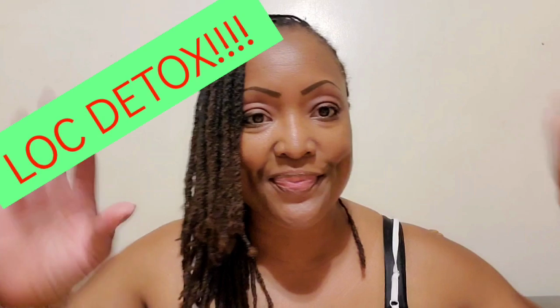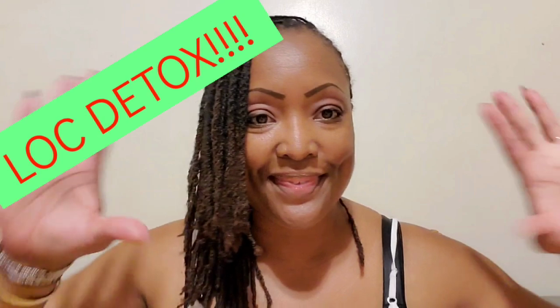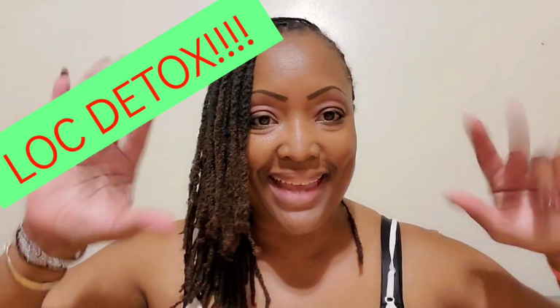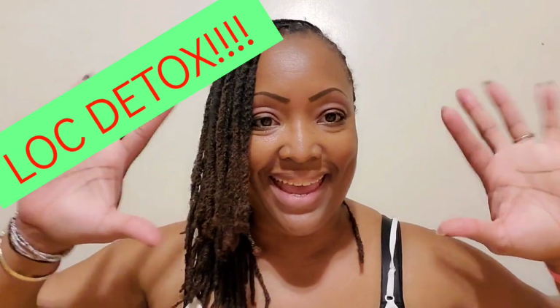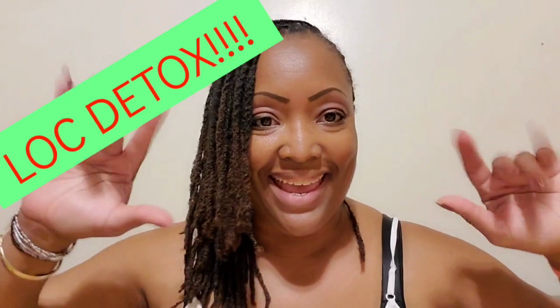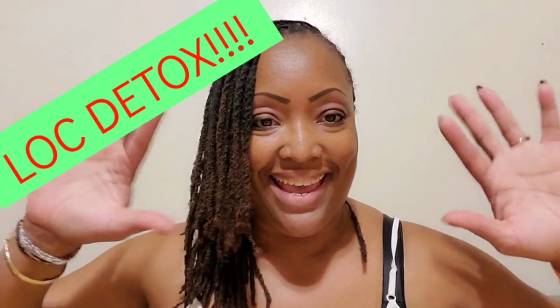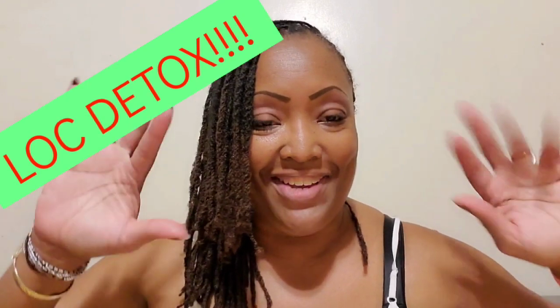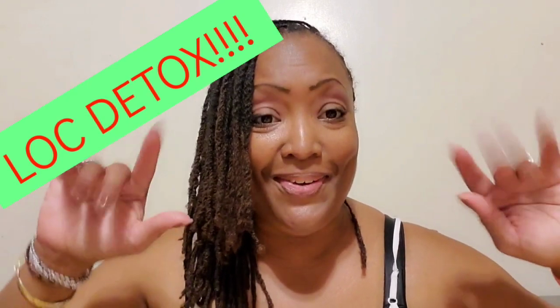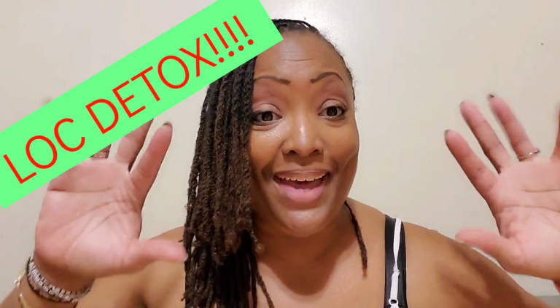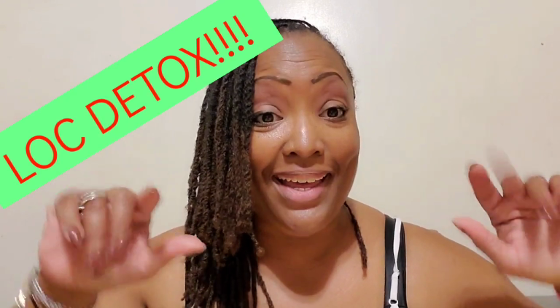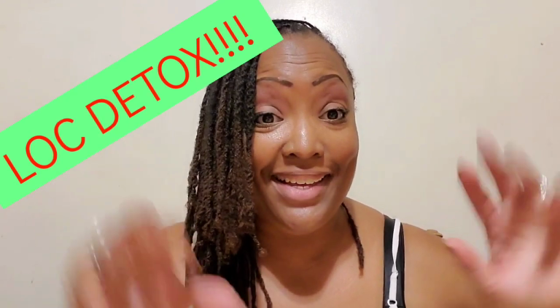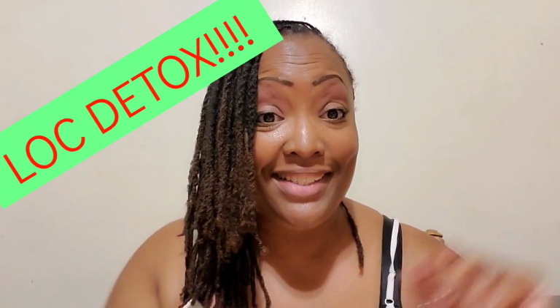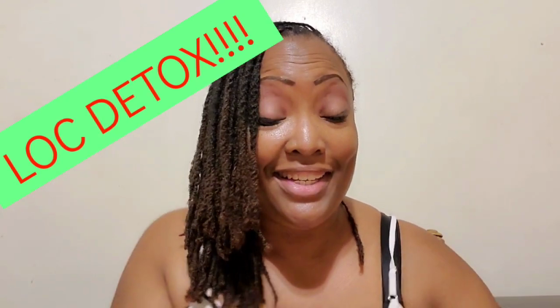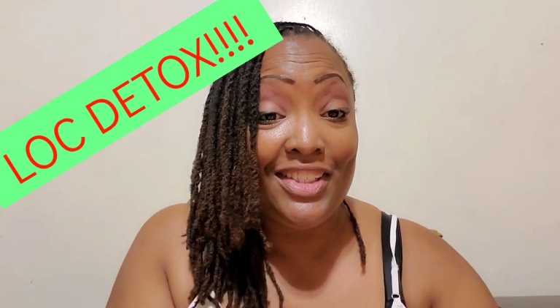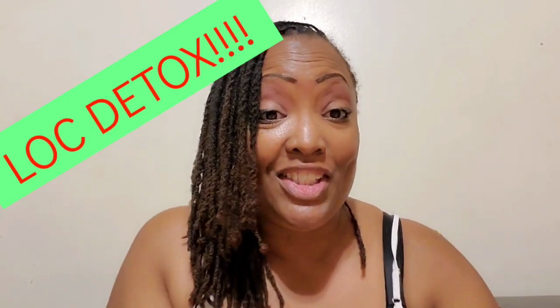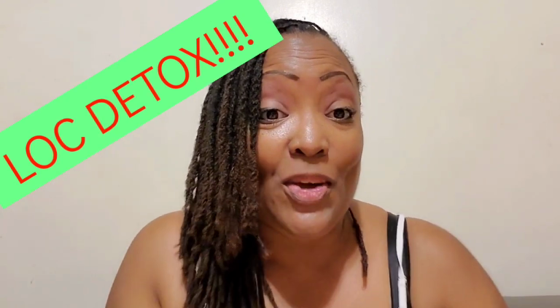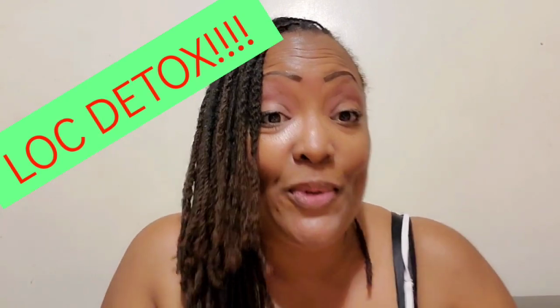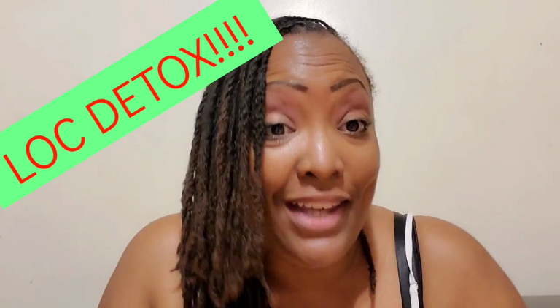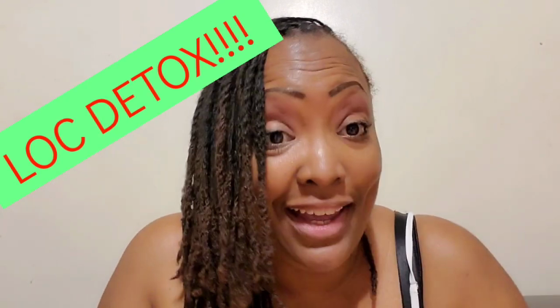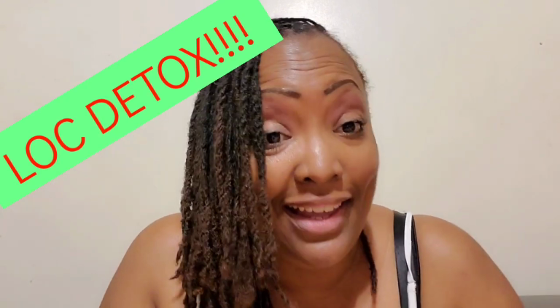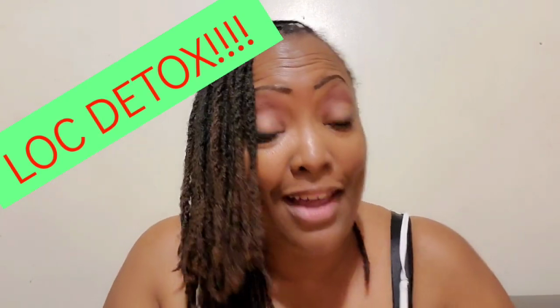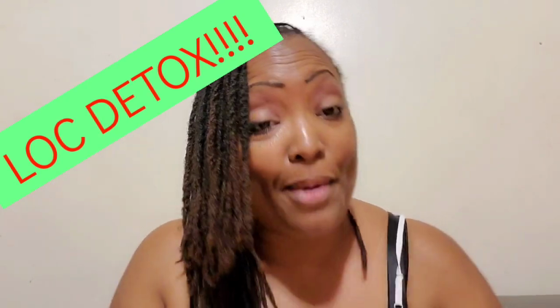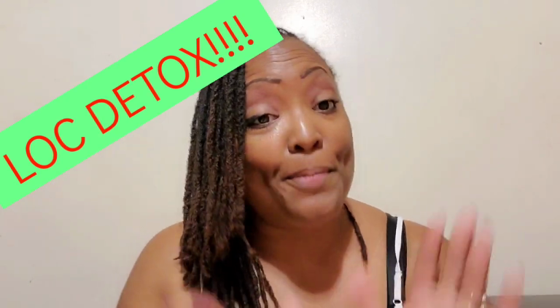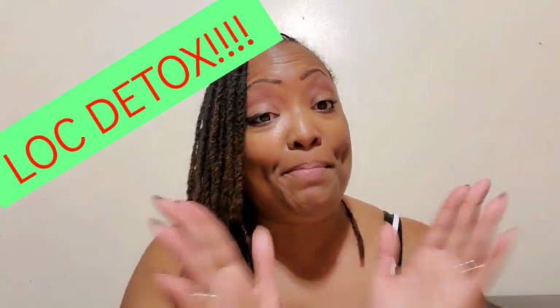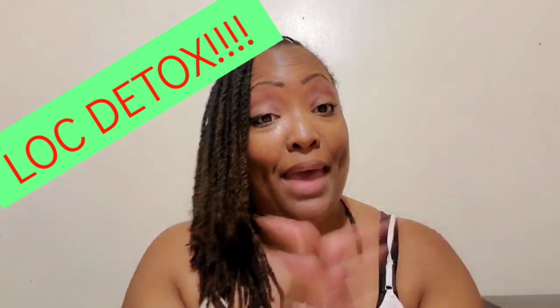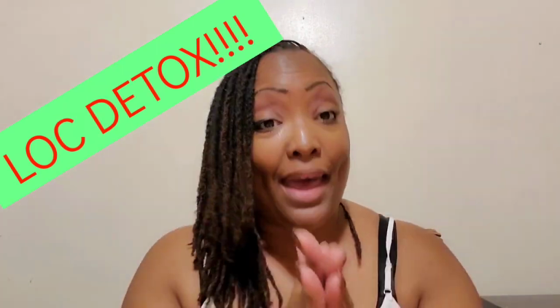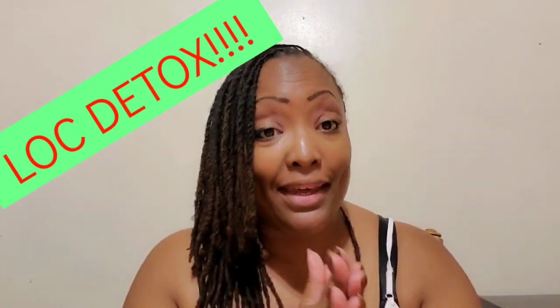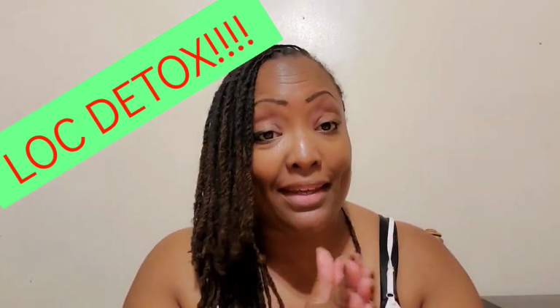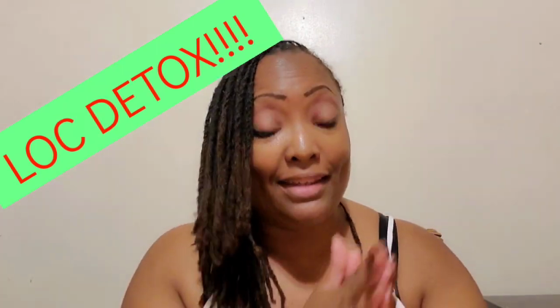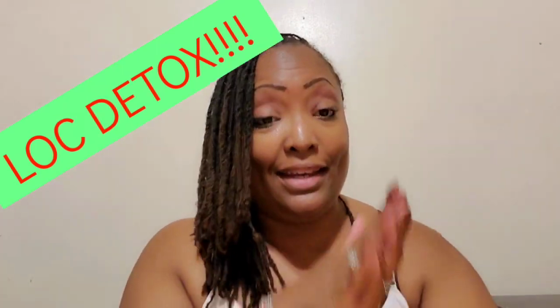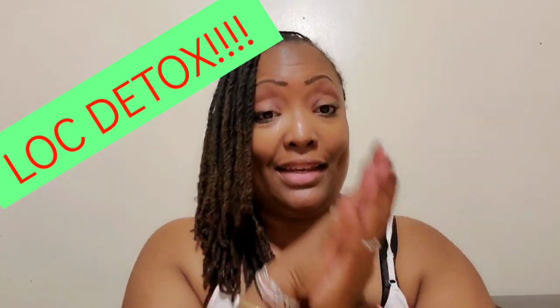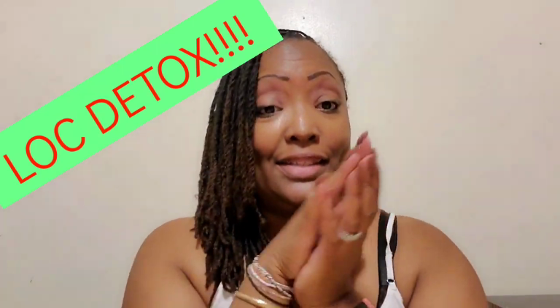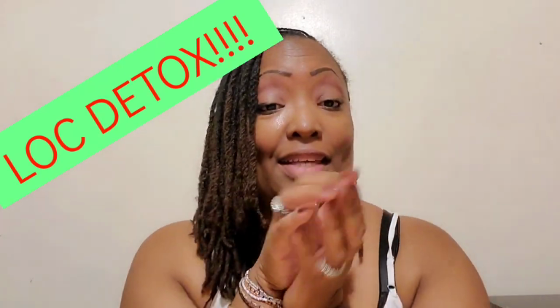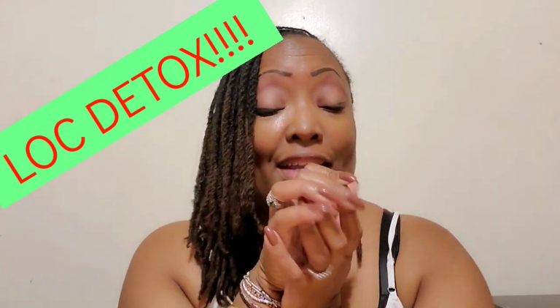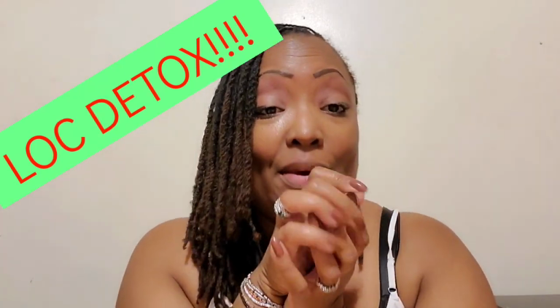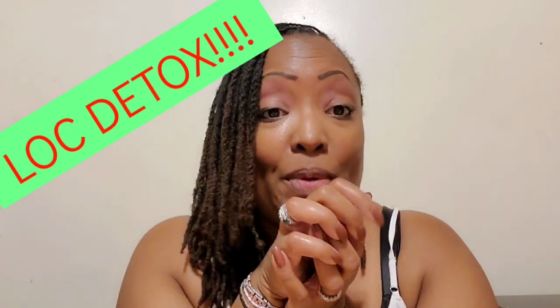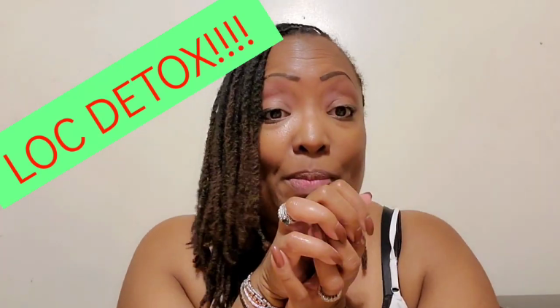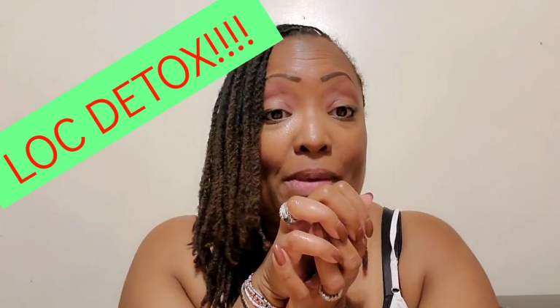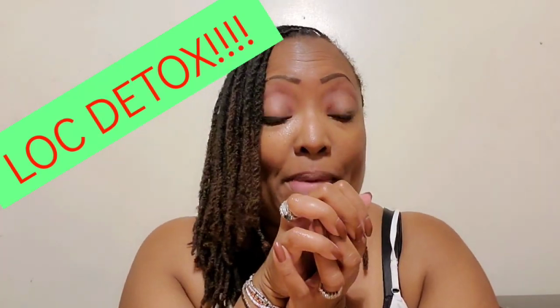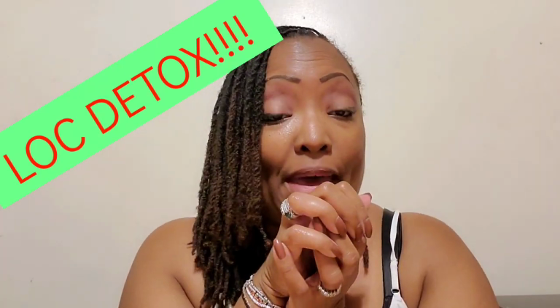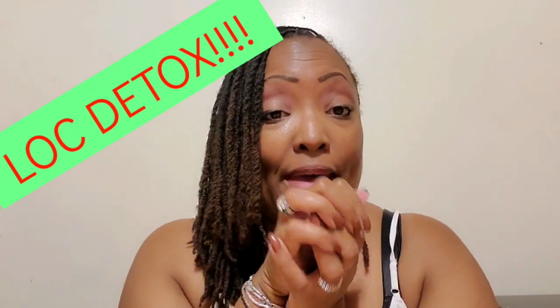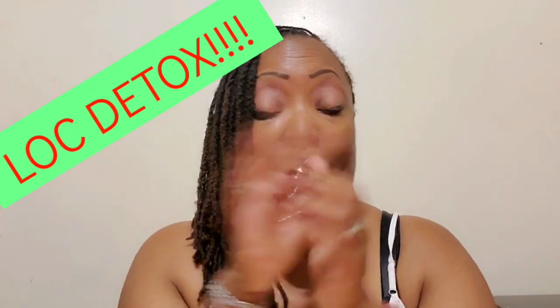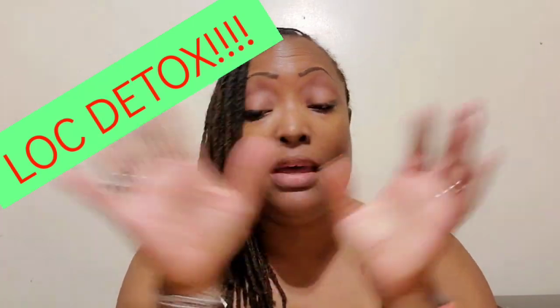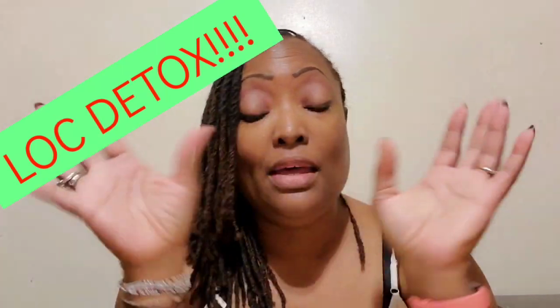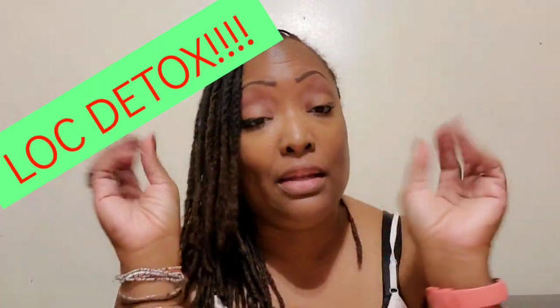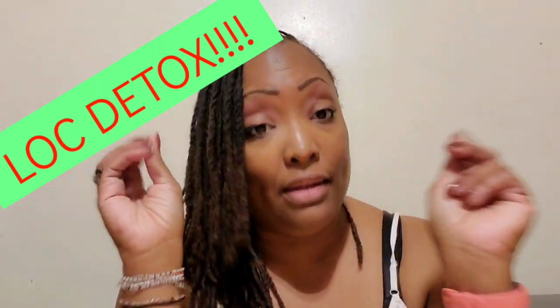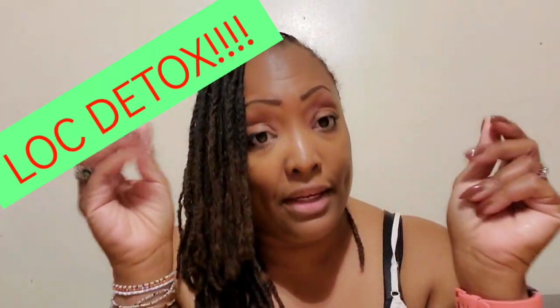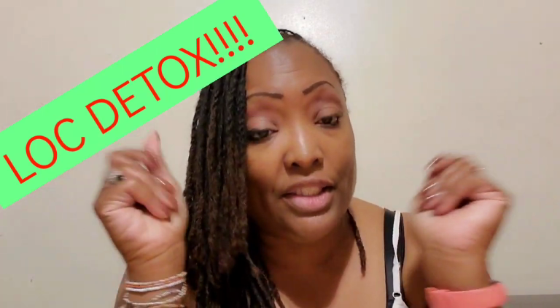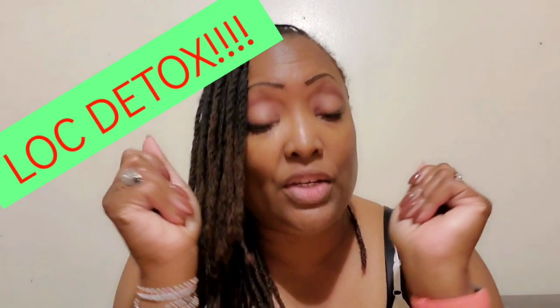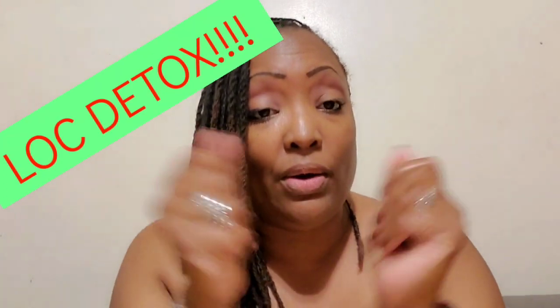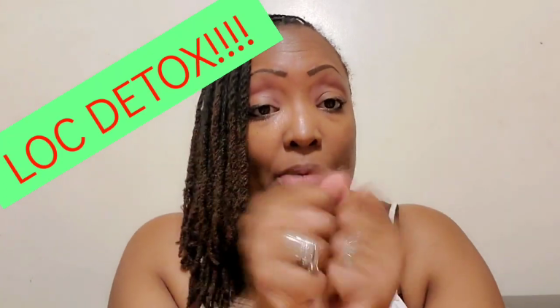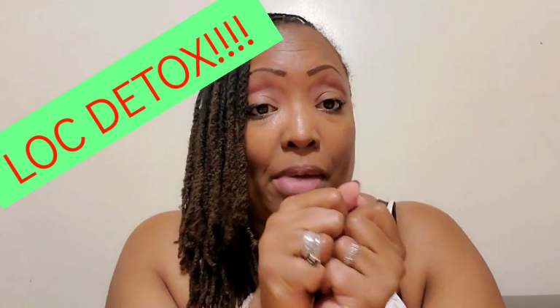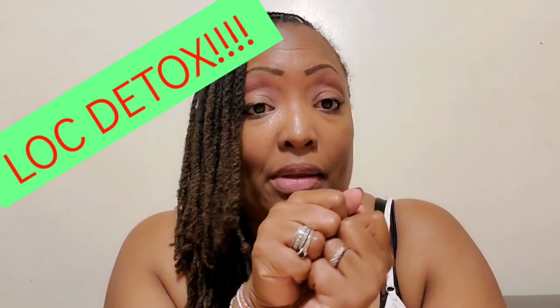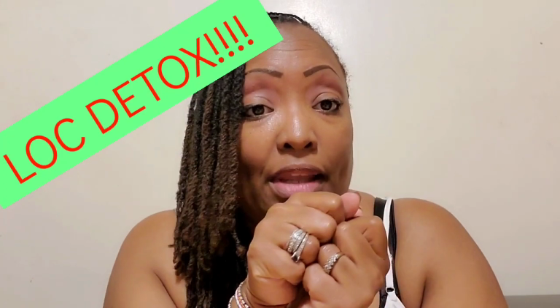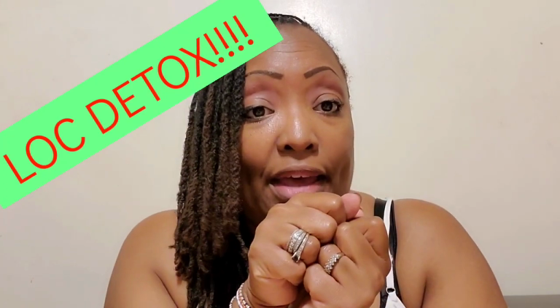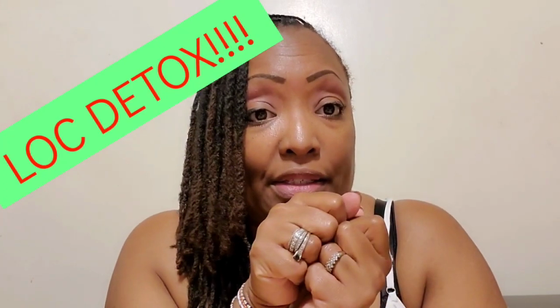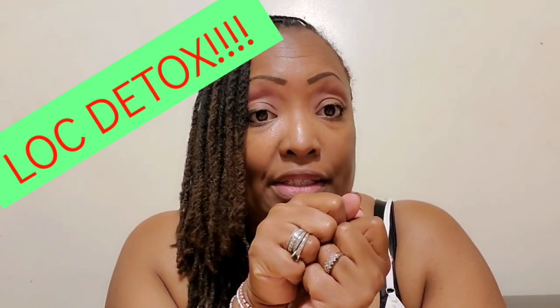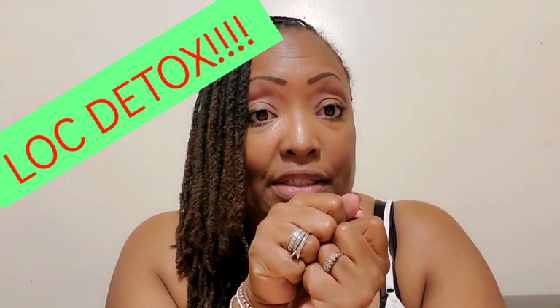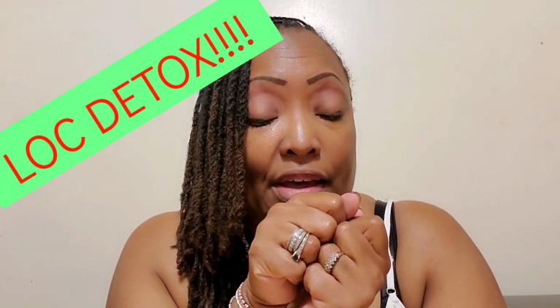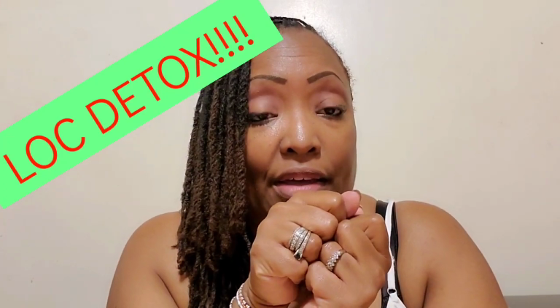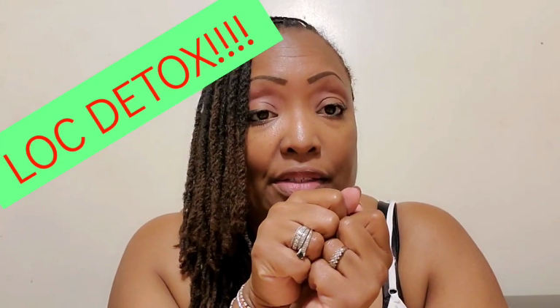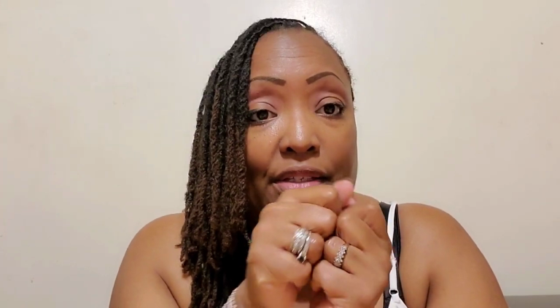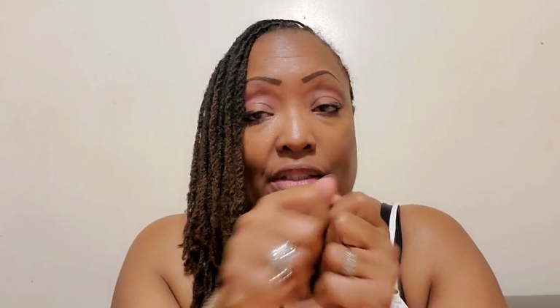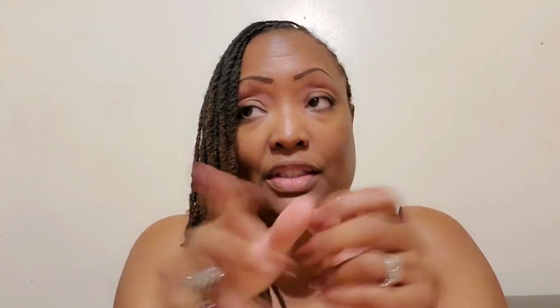Hey guys, it's Sonia. I'm back. Like I said, I will be back. Let's talk about lock detoxes.